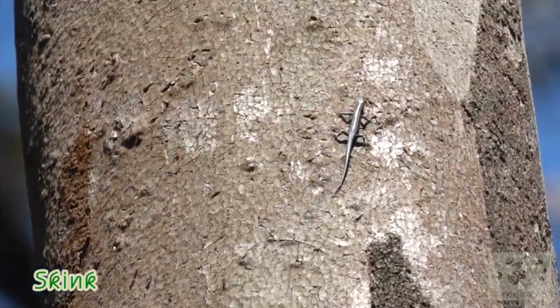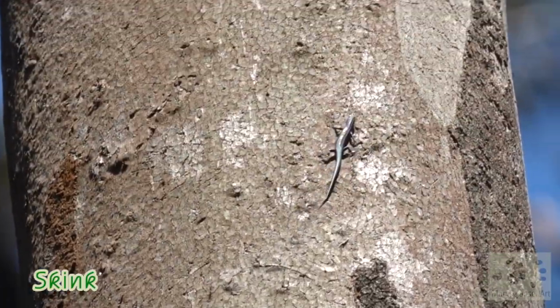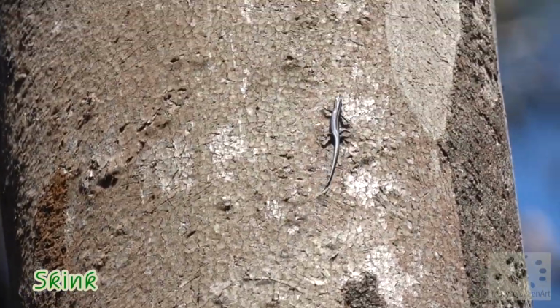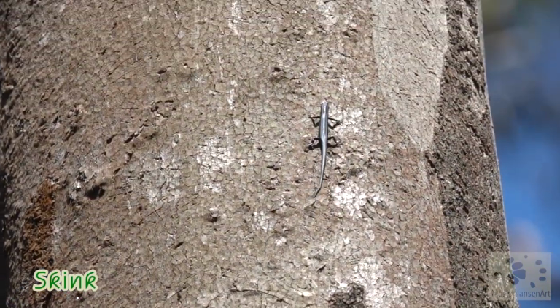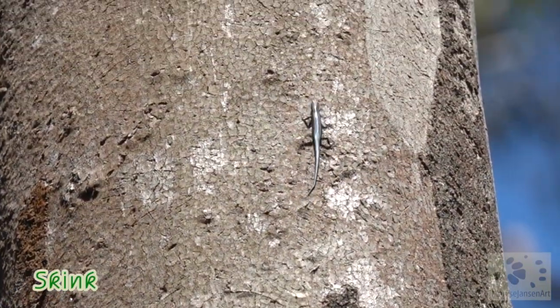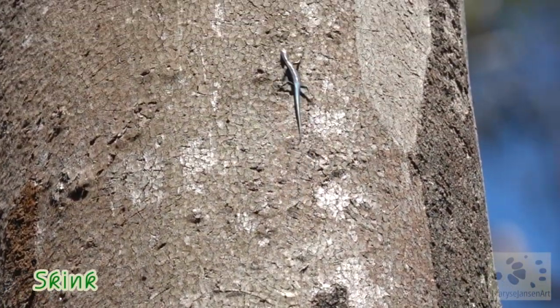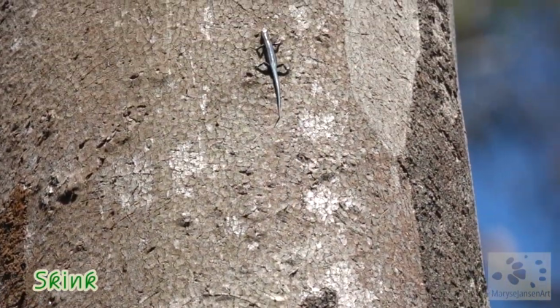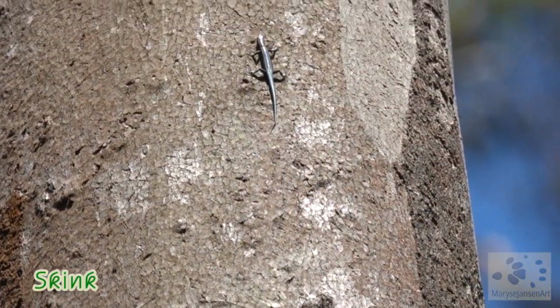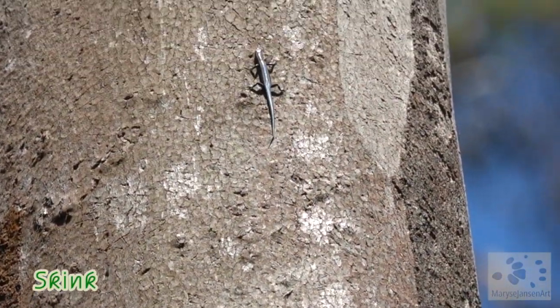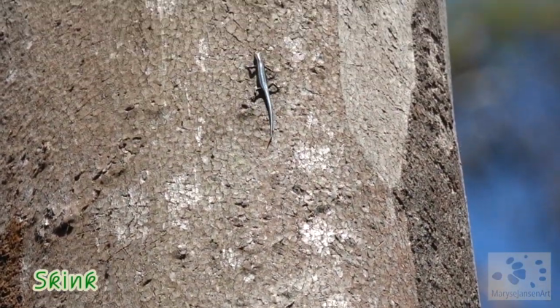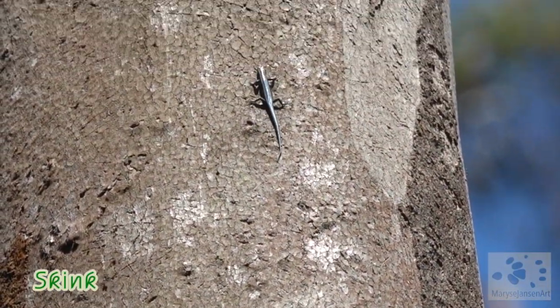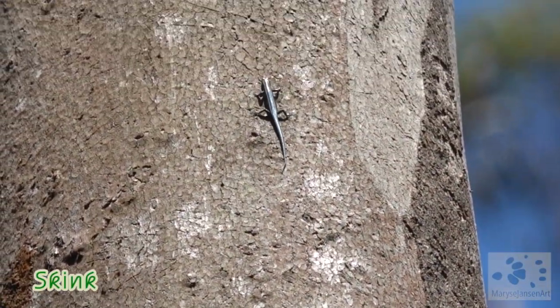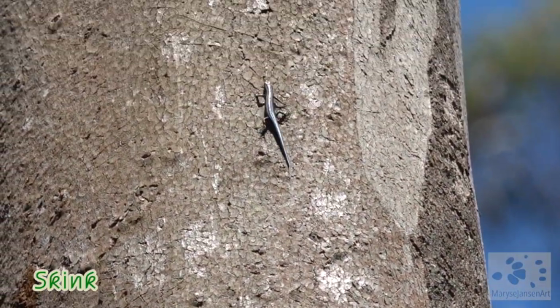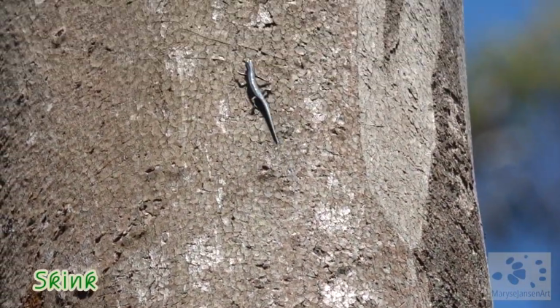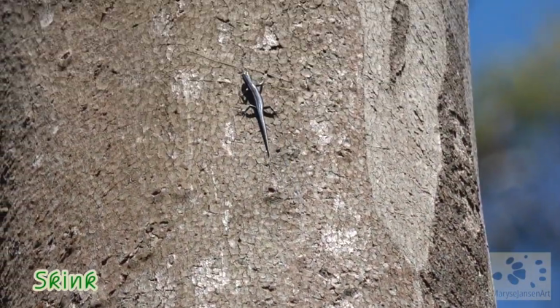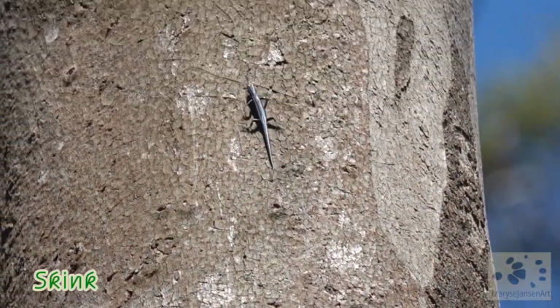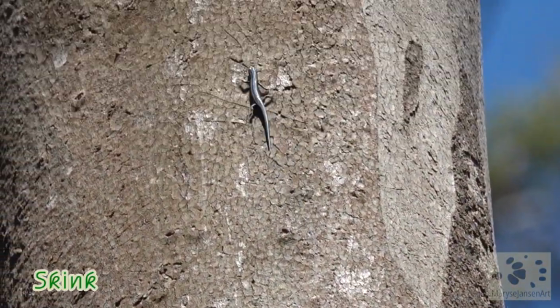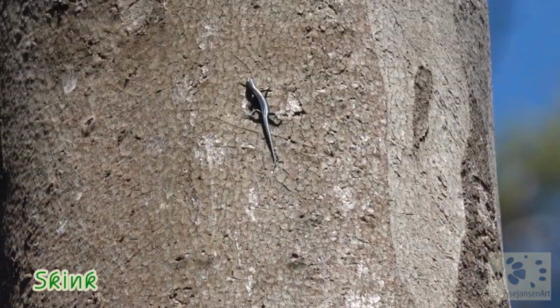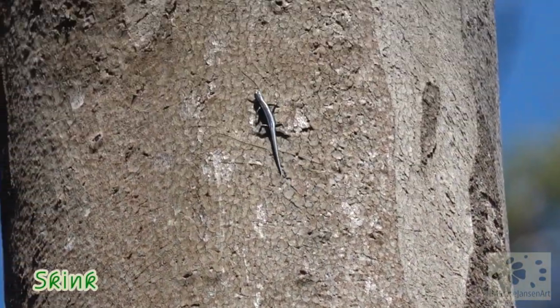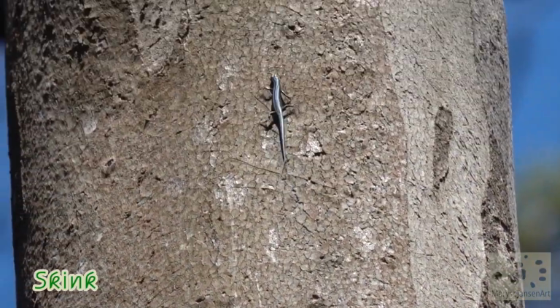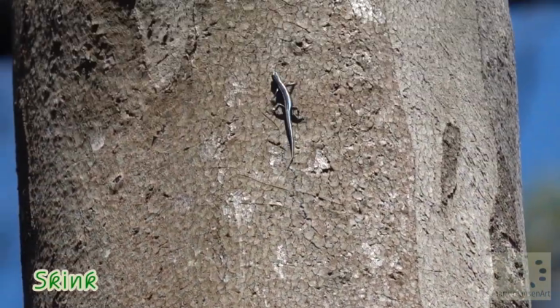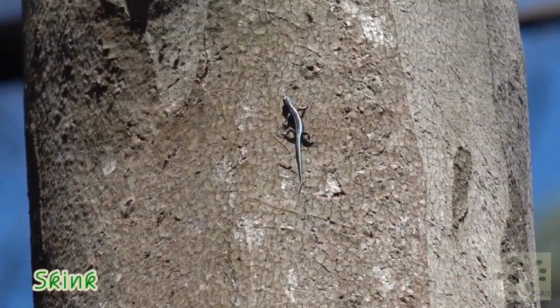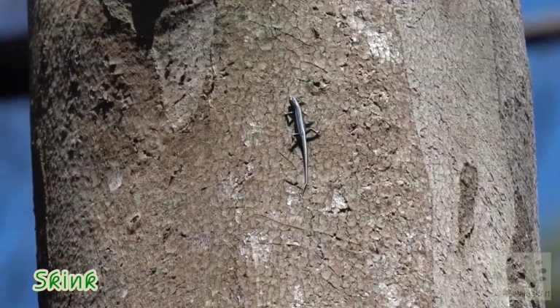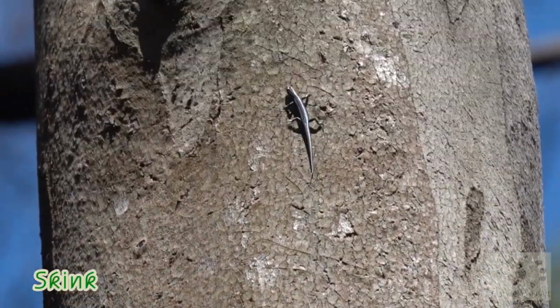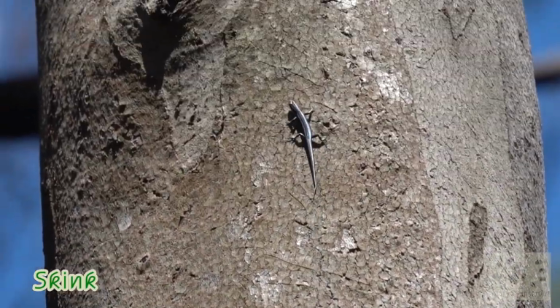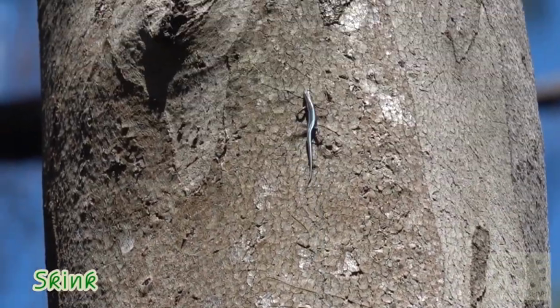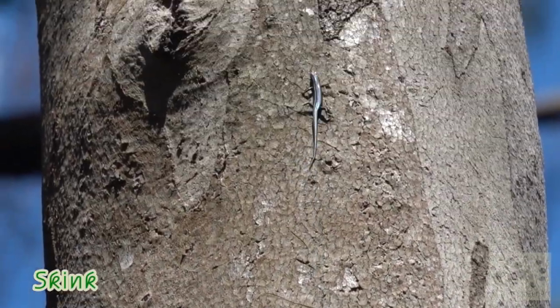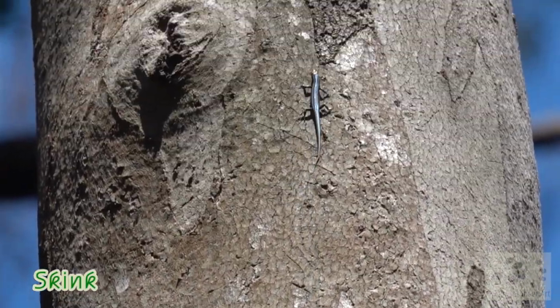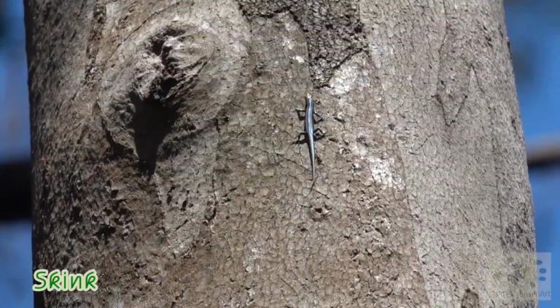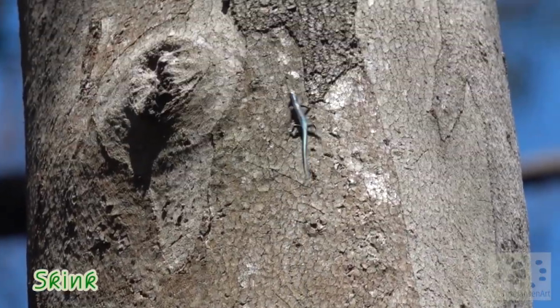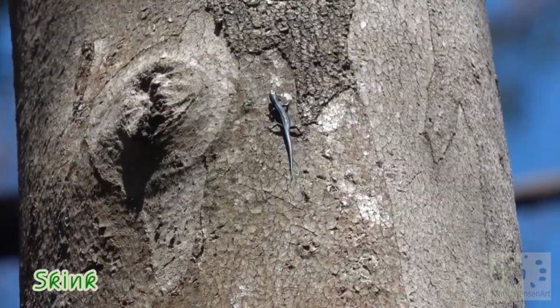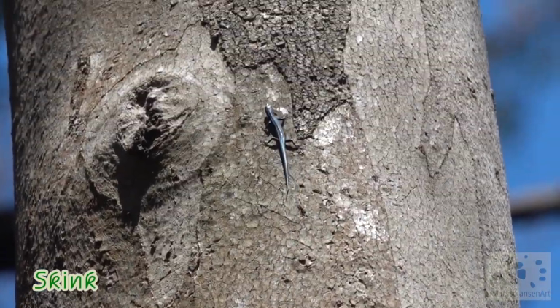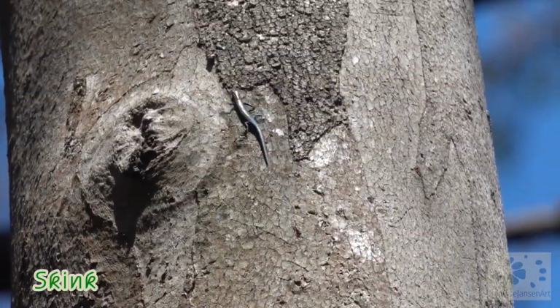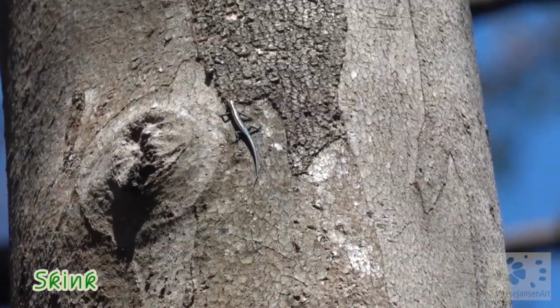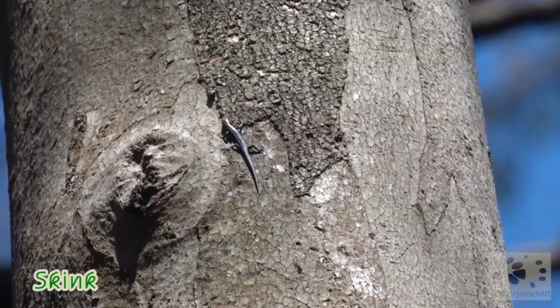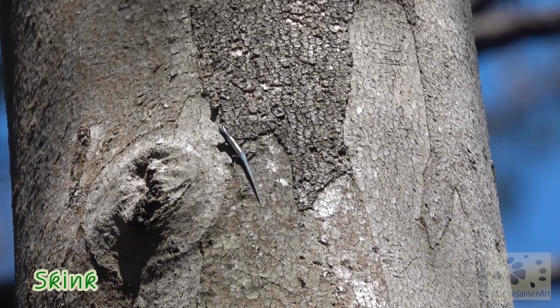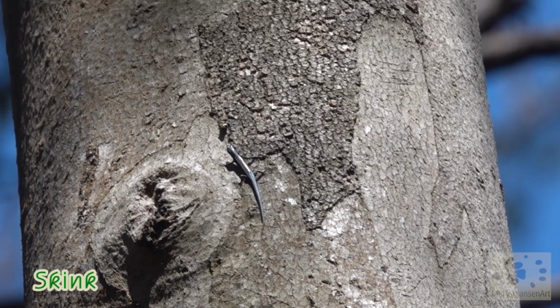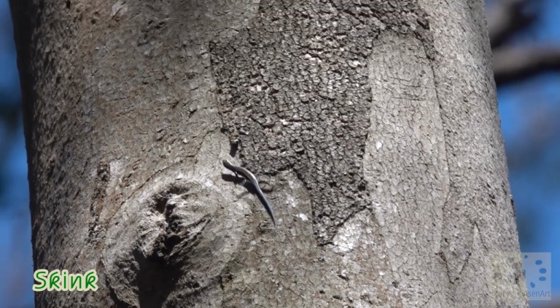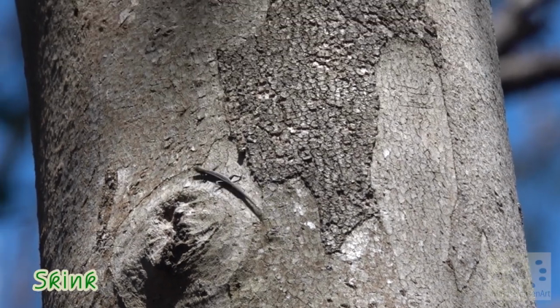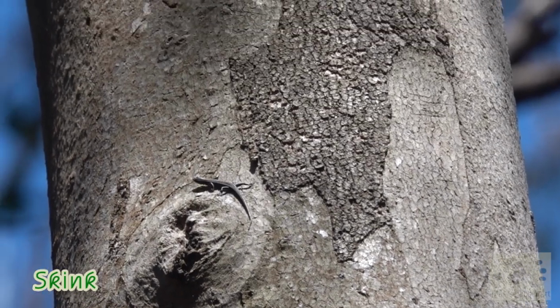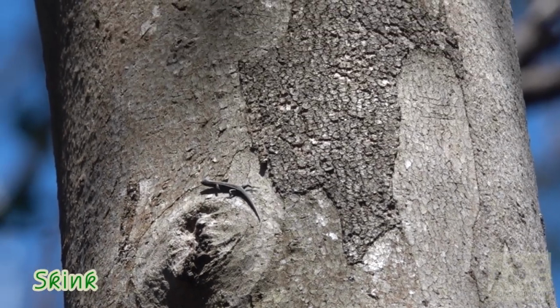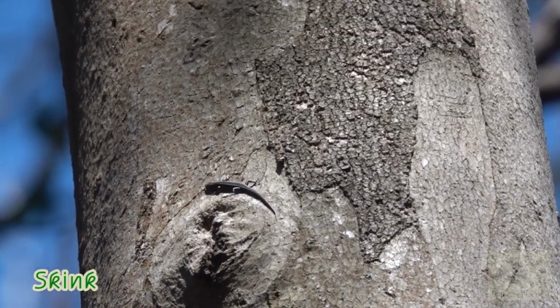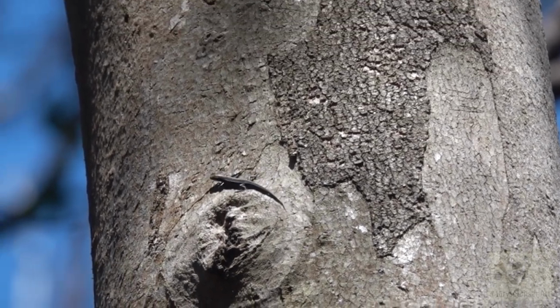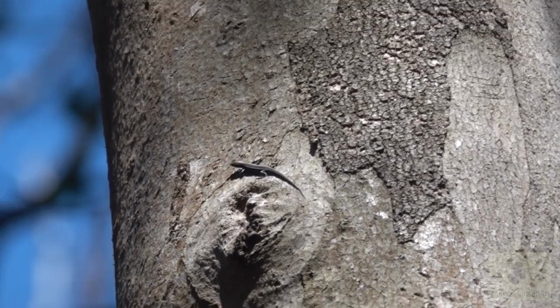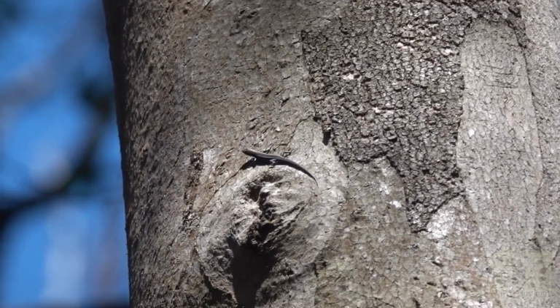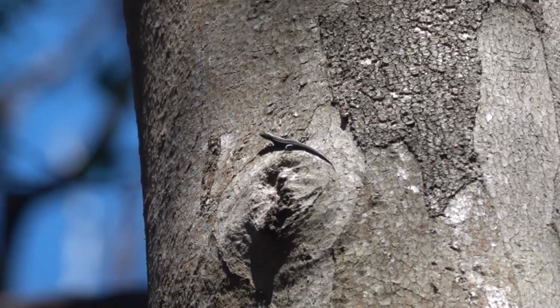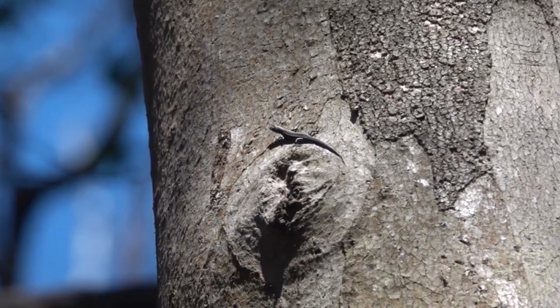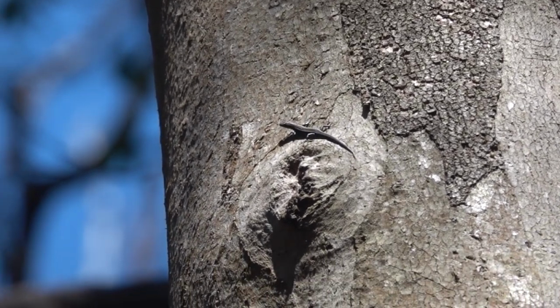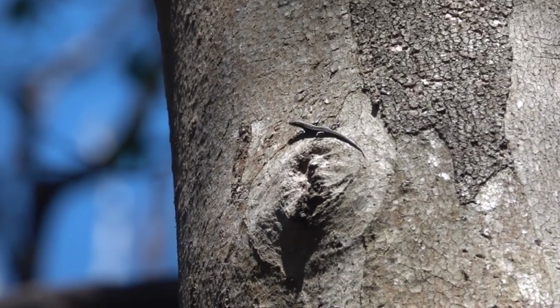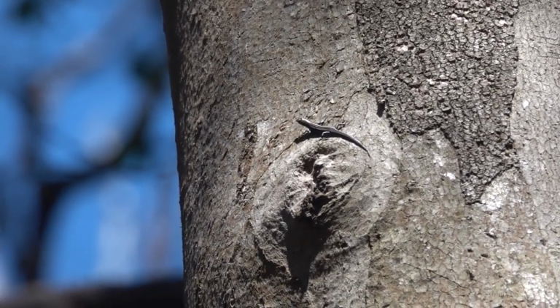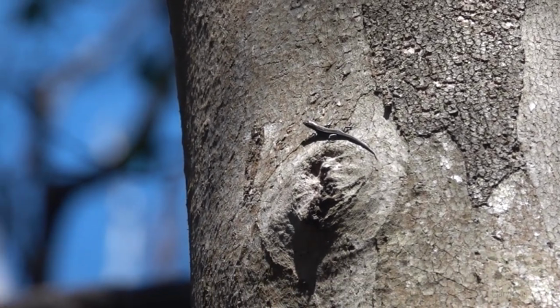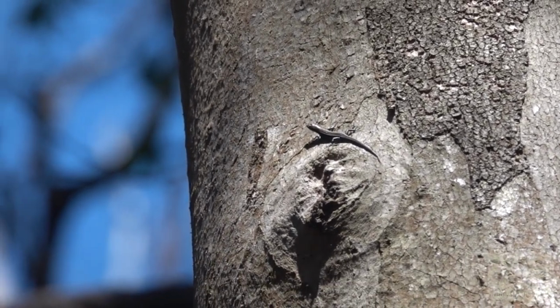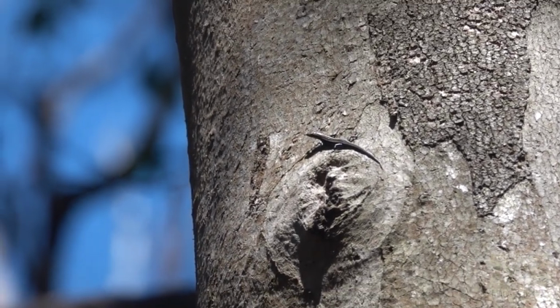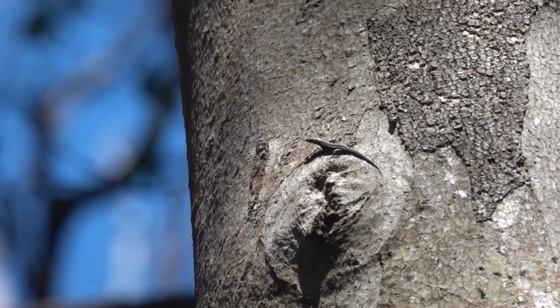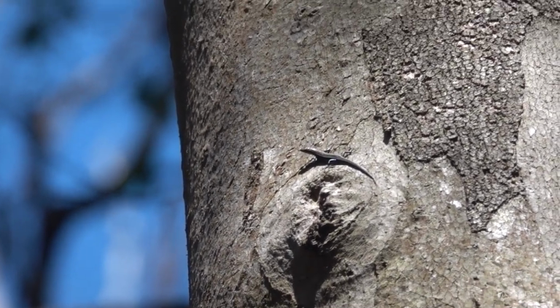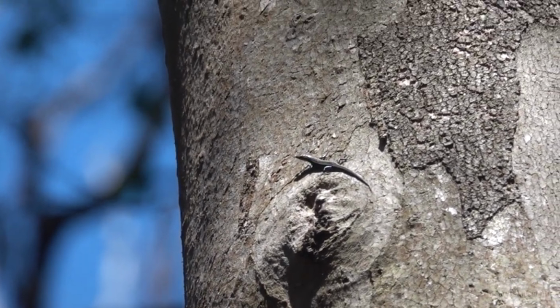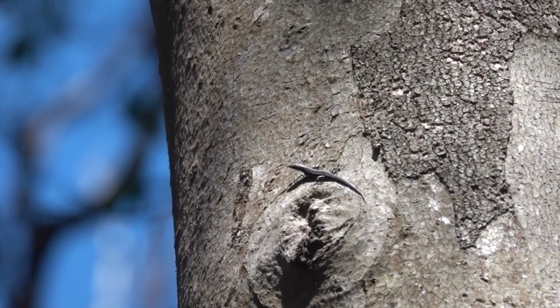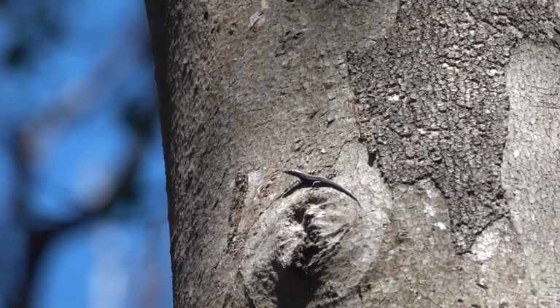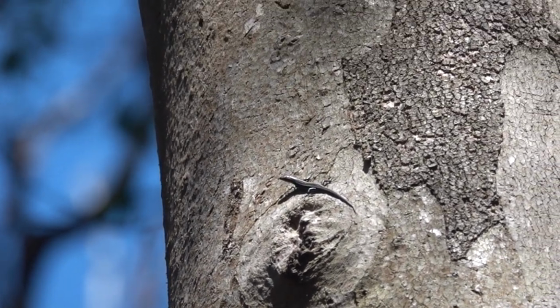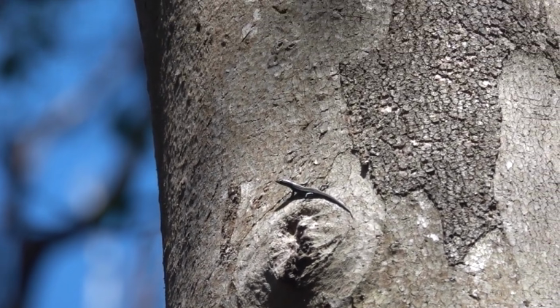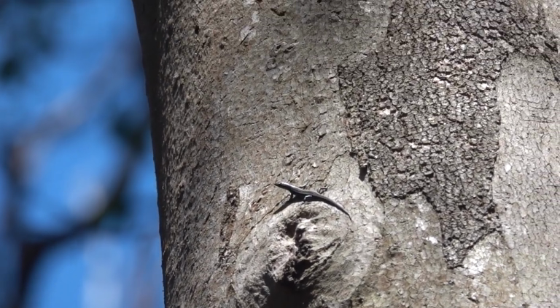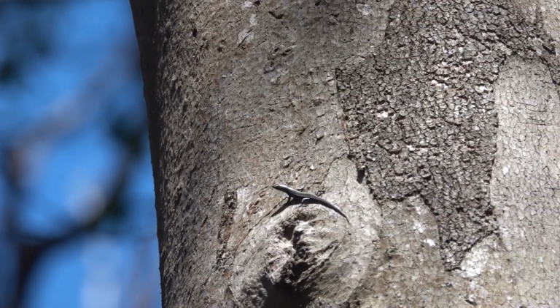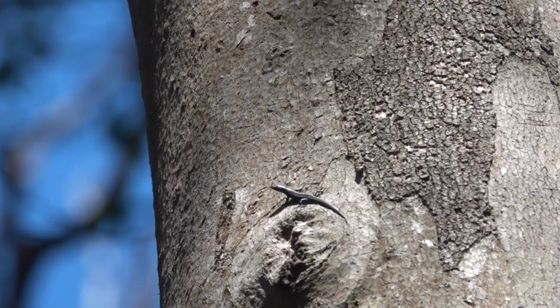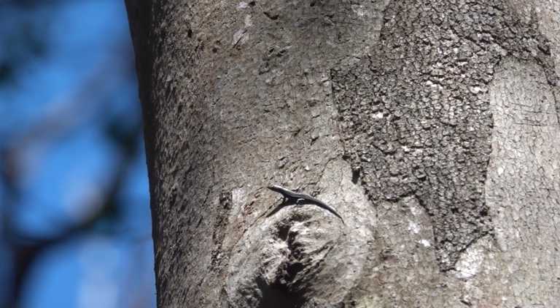In this hot weather the little skink is fast too, picking the ants off the bark of the tree.